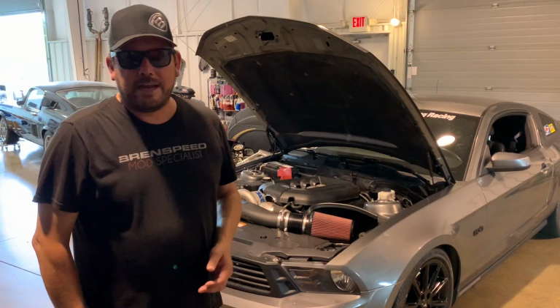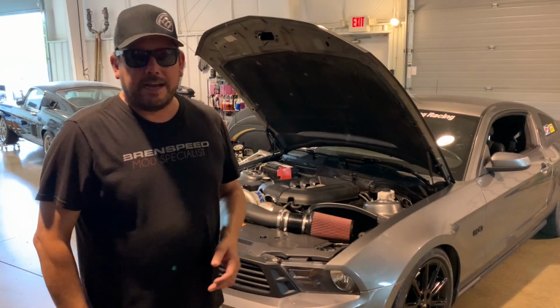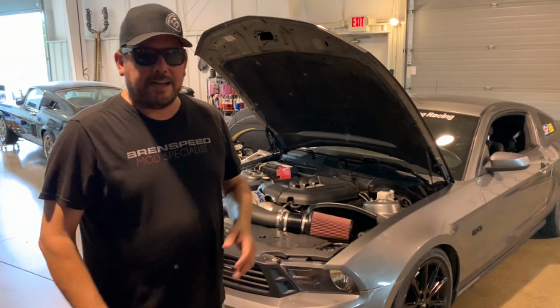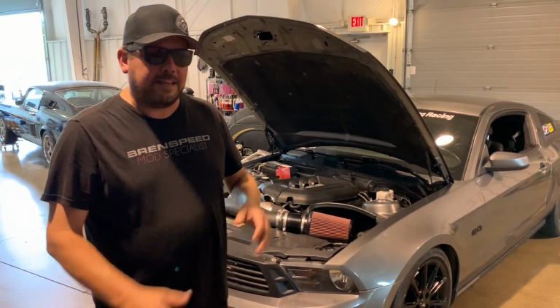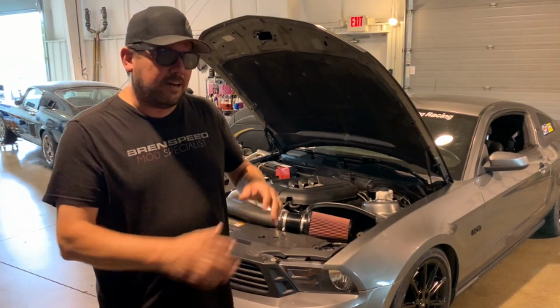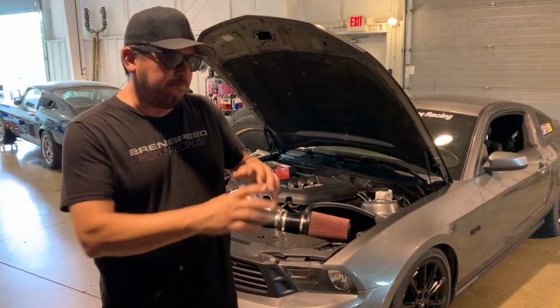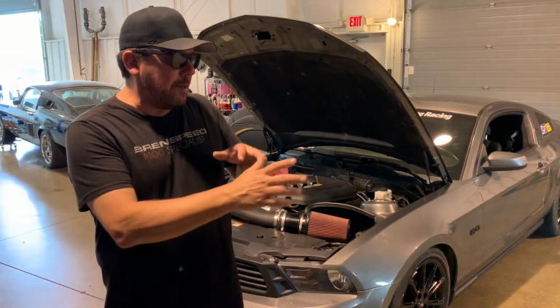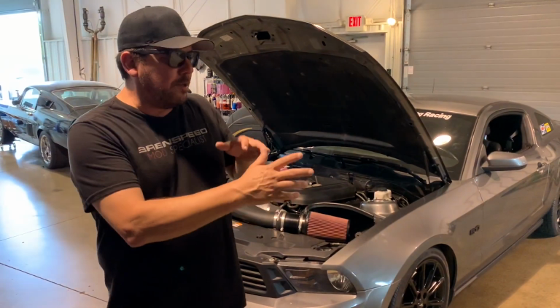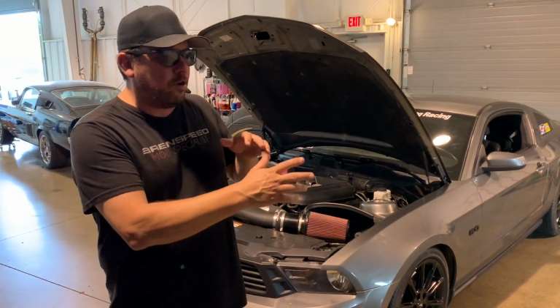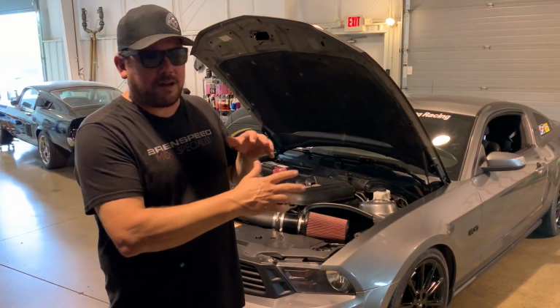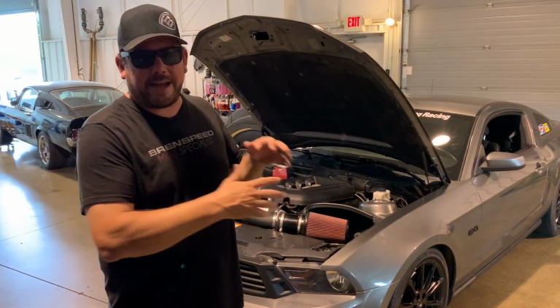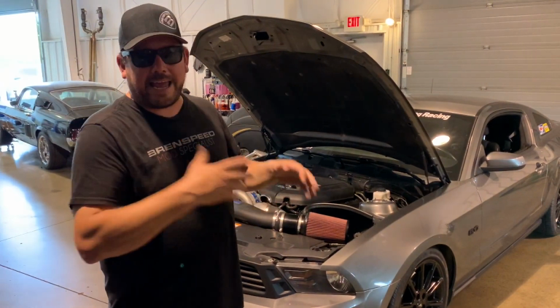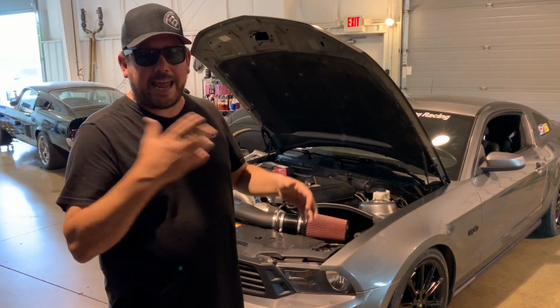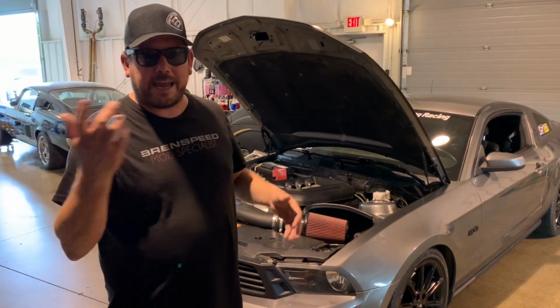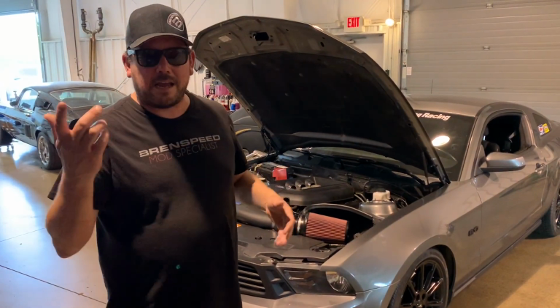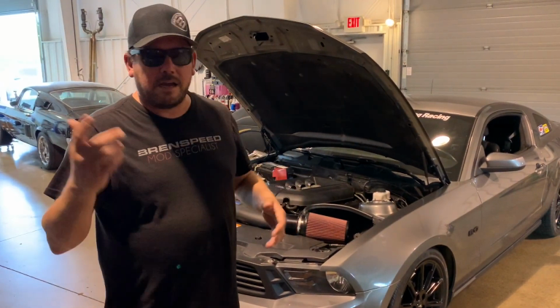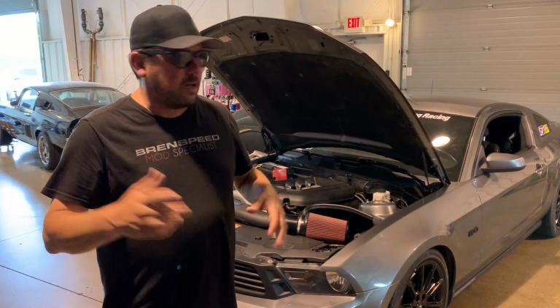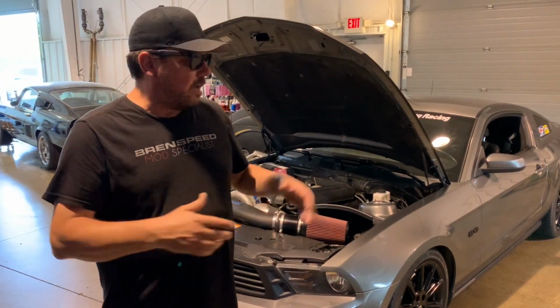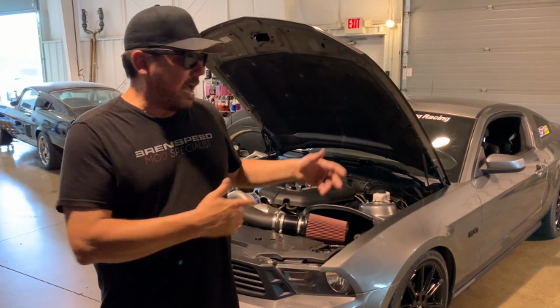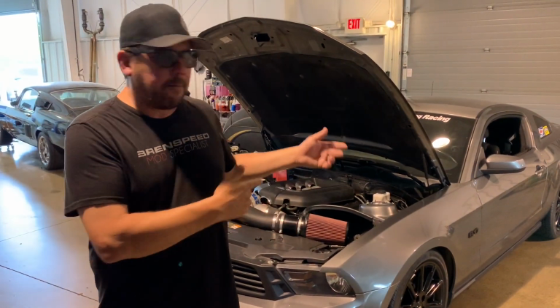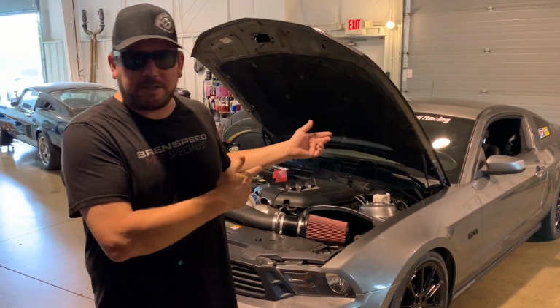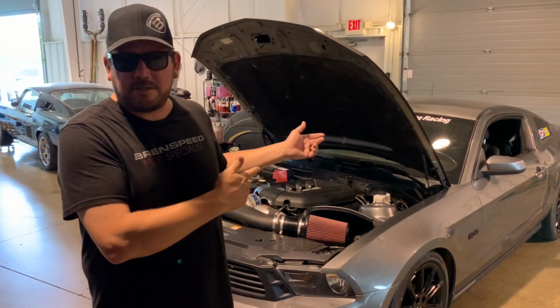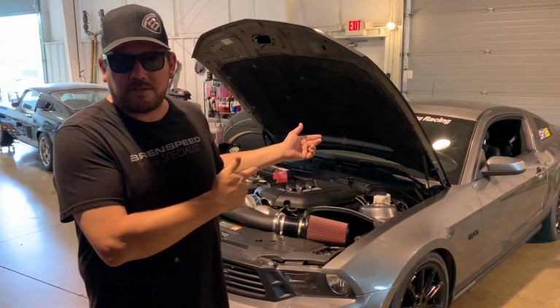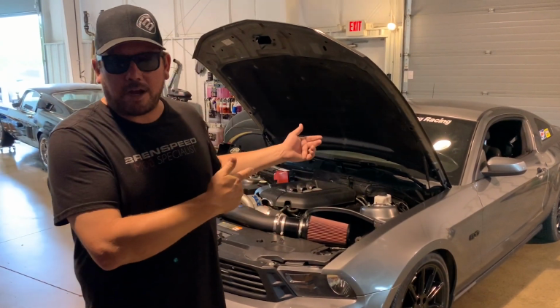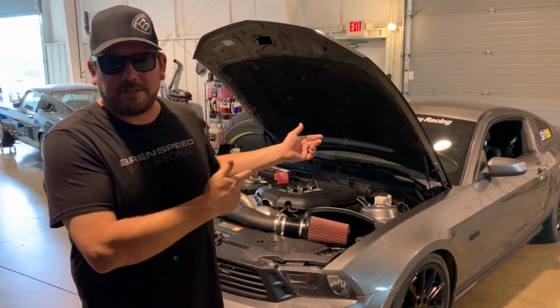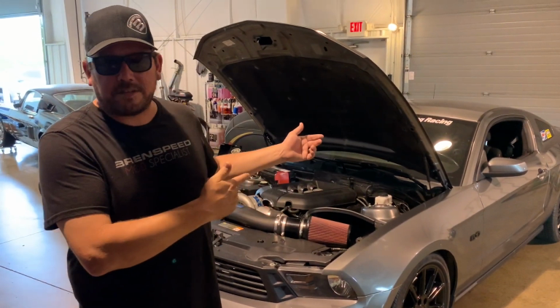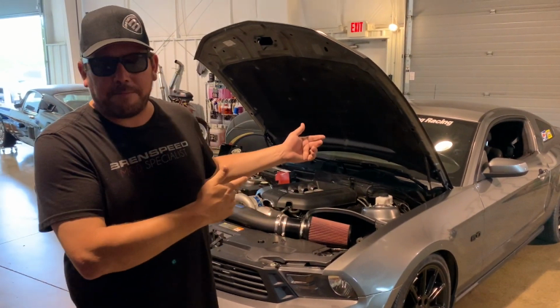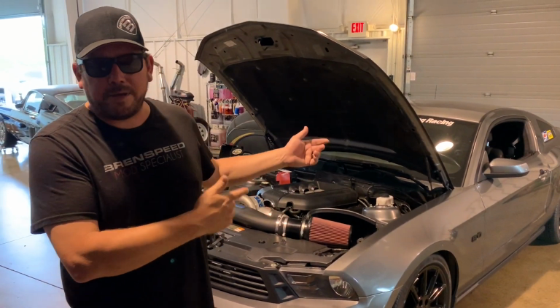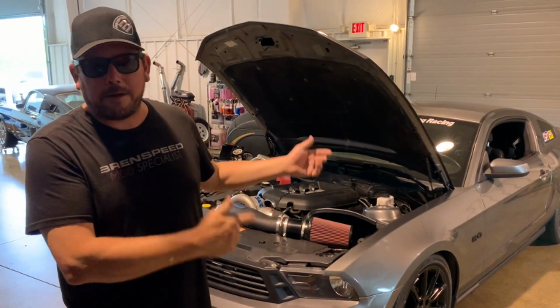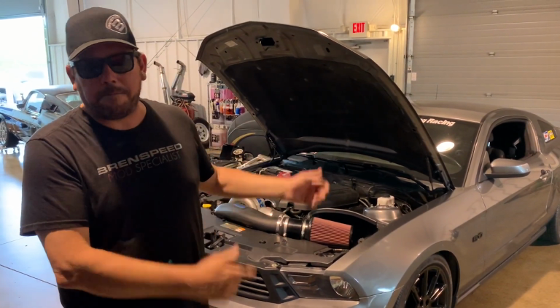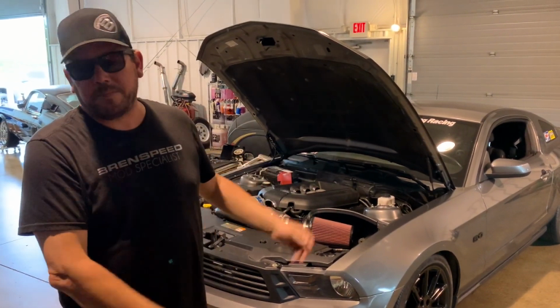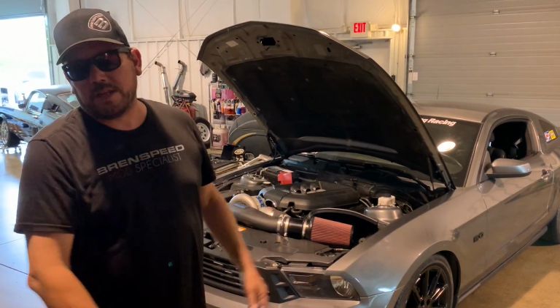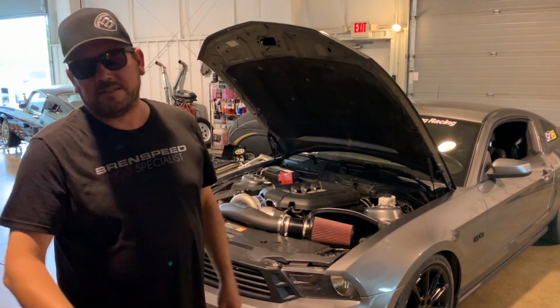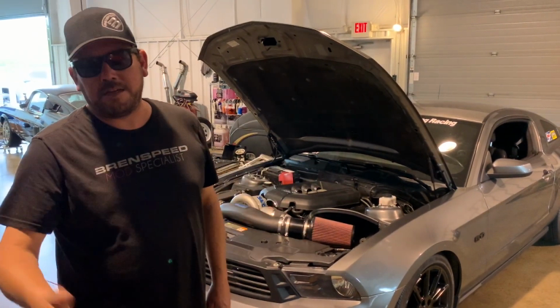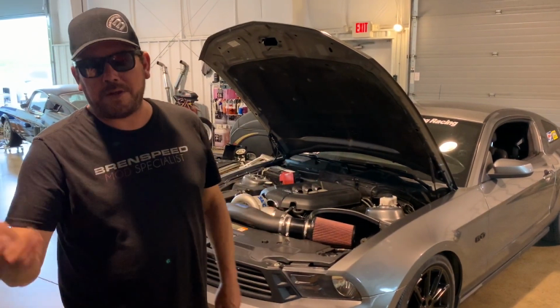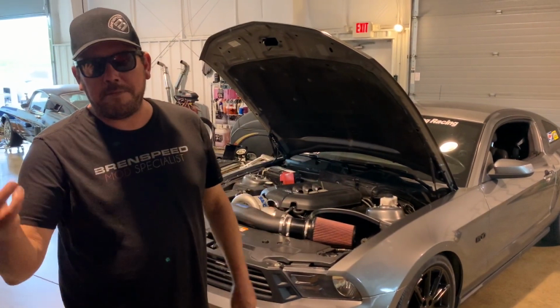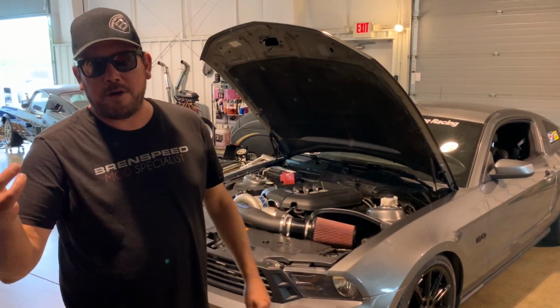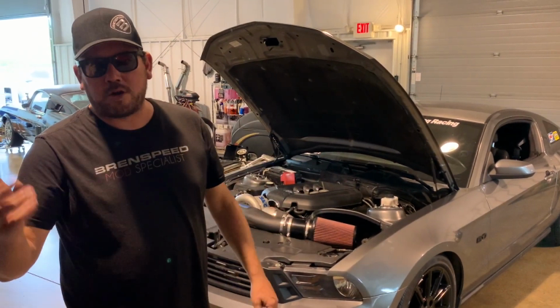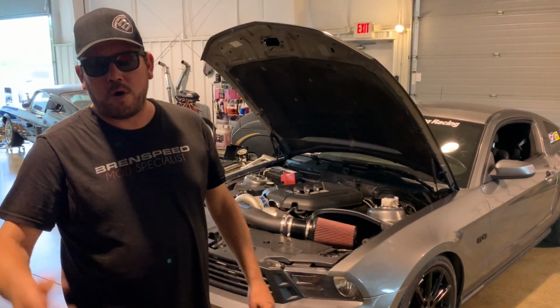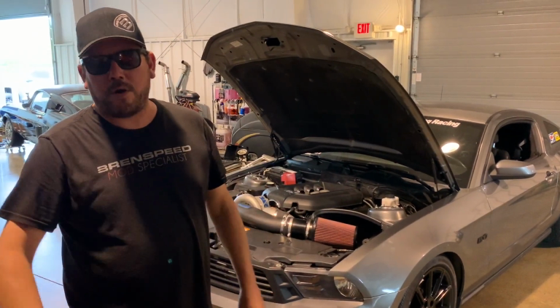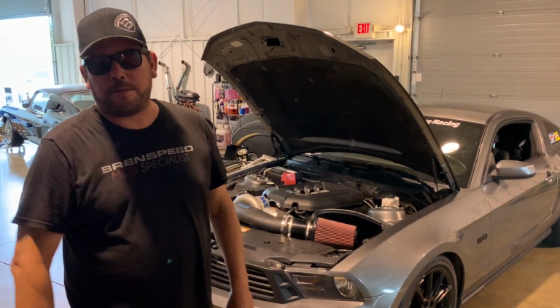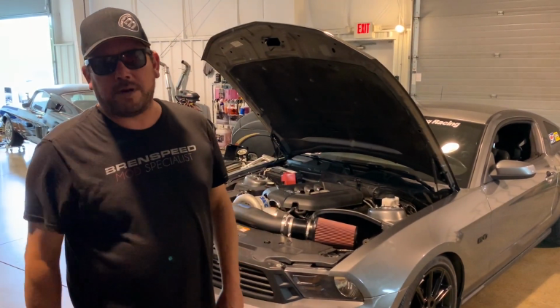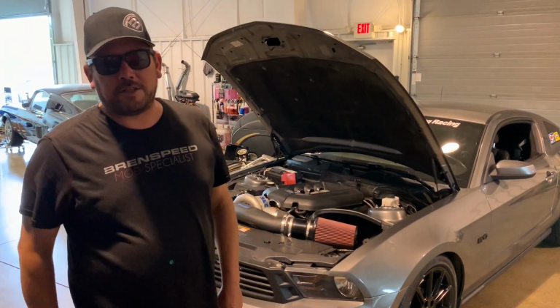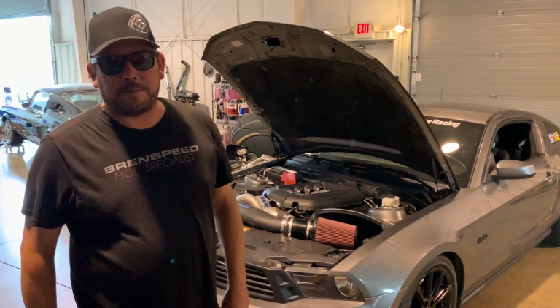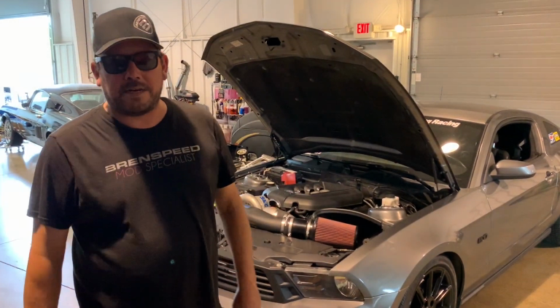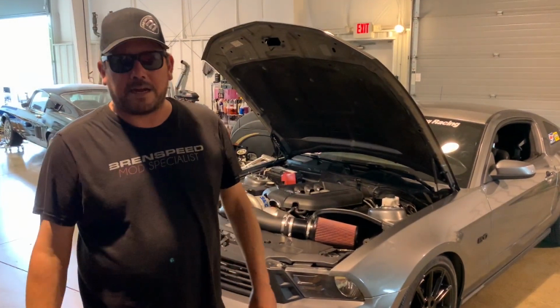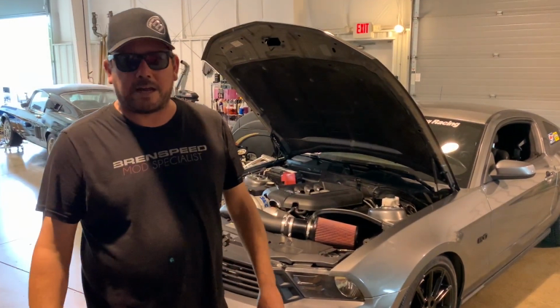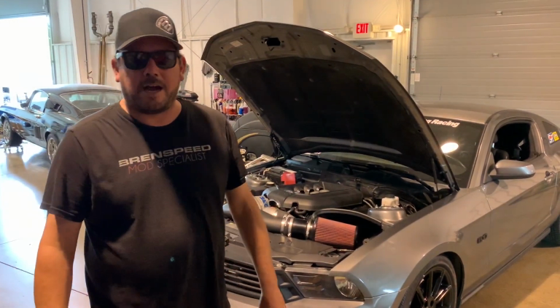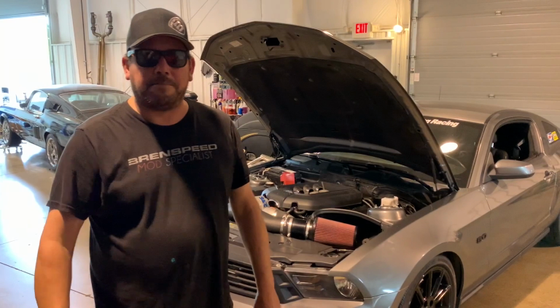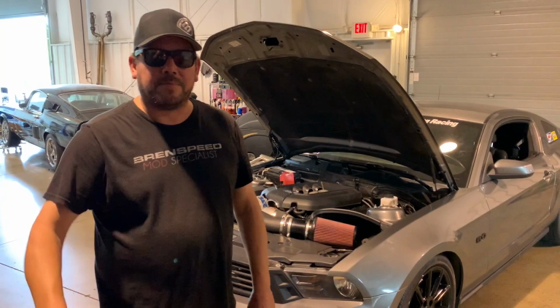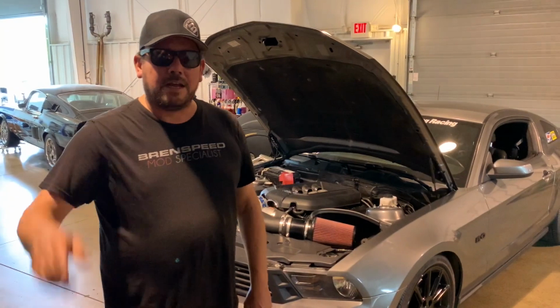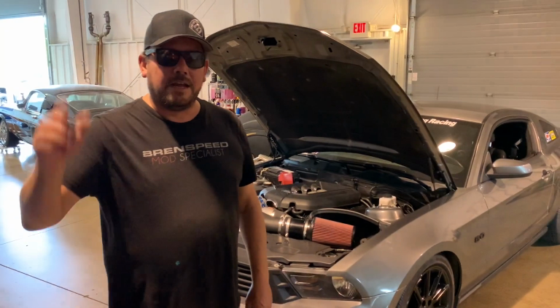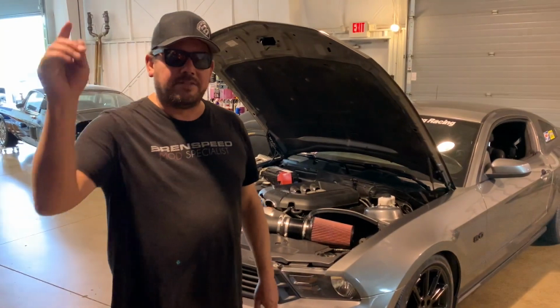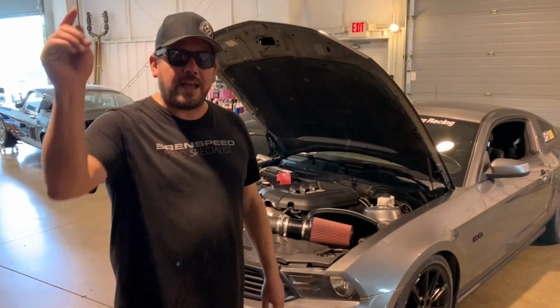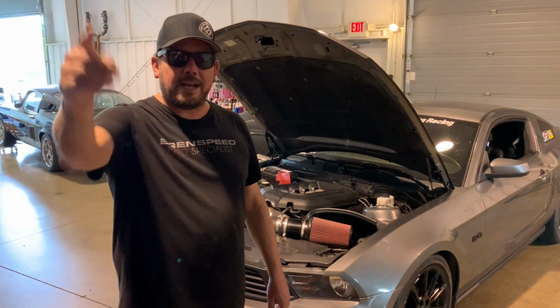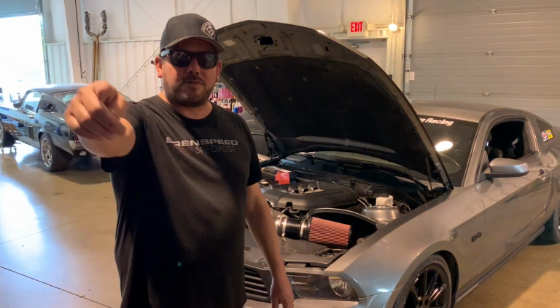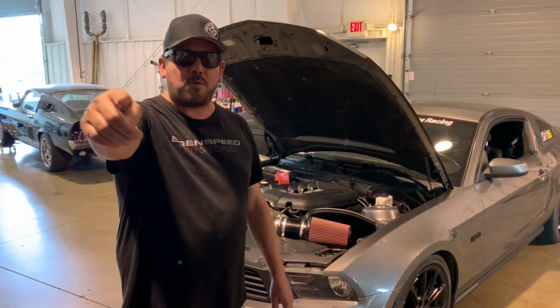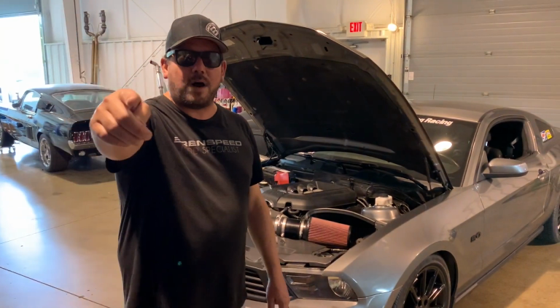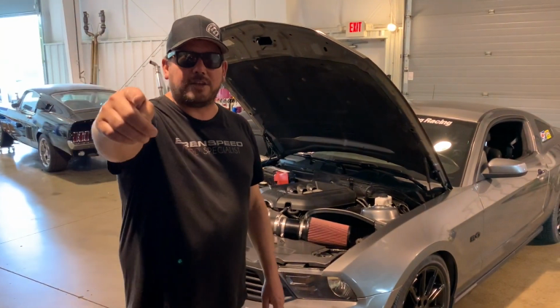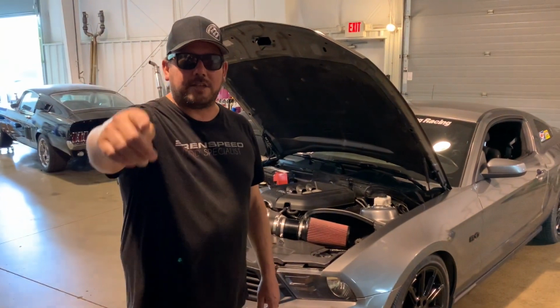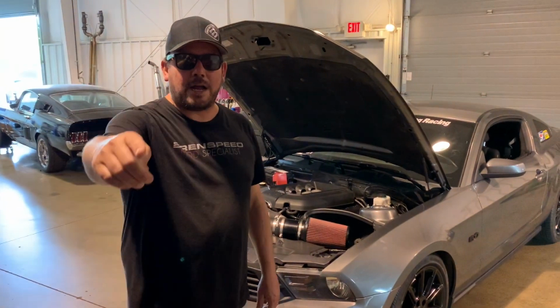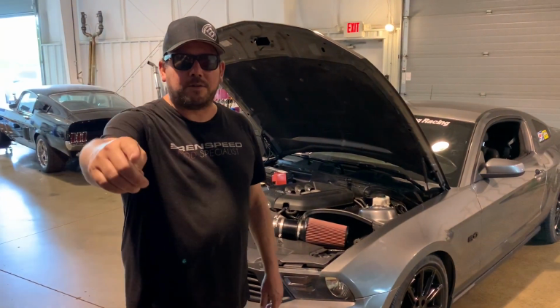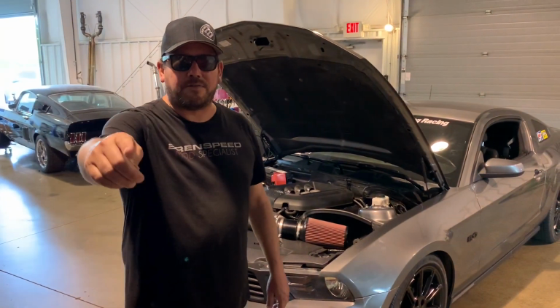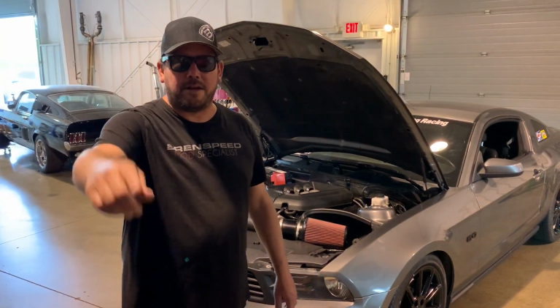Maybe you're wondering how much it costs to get something like this built — simply email quote@BrentSpeed.com. Thanks for watching. That was fun.